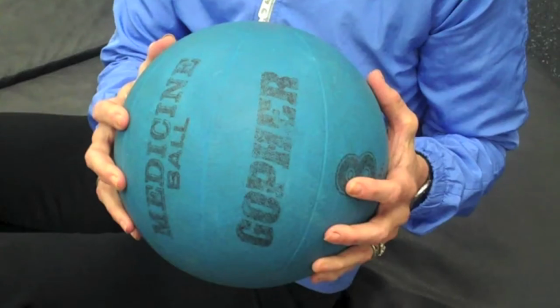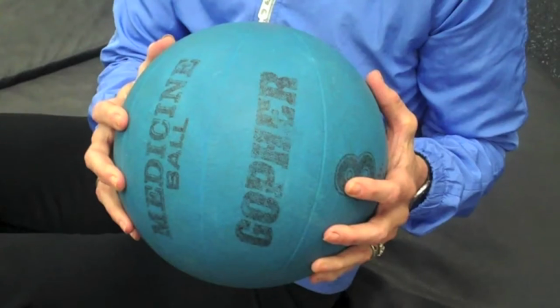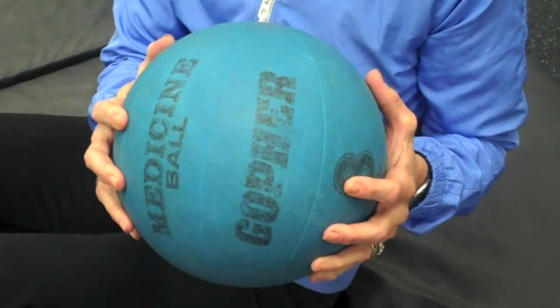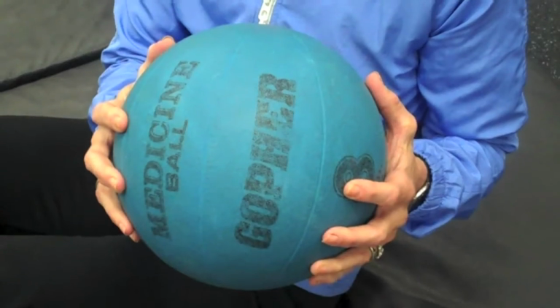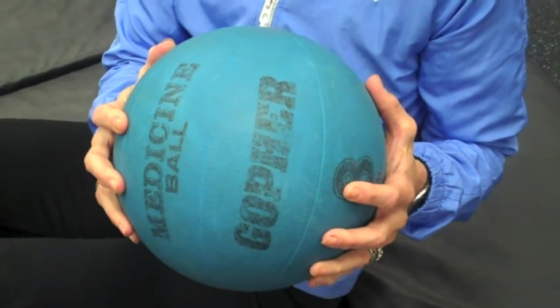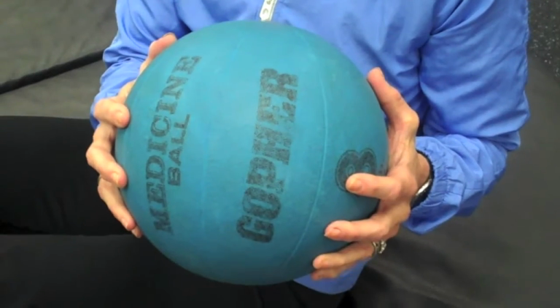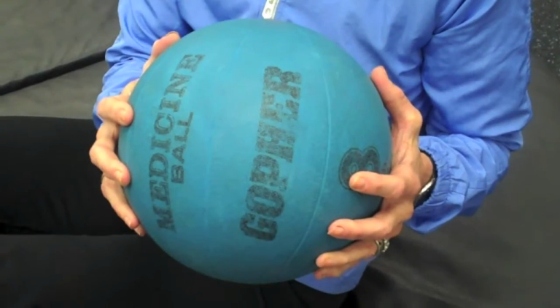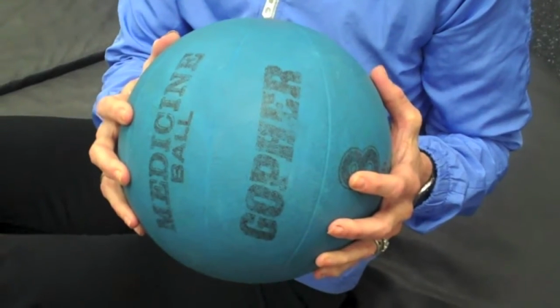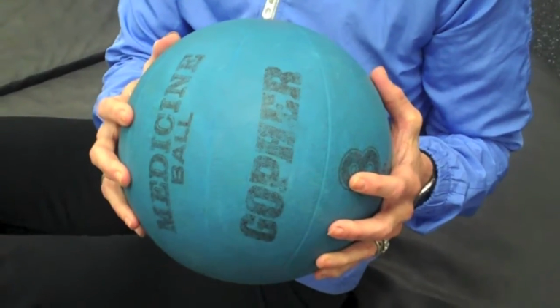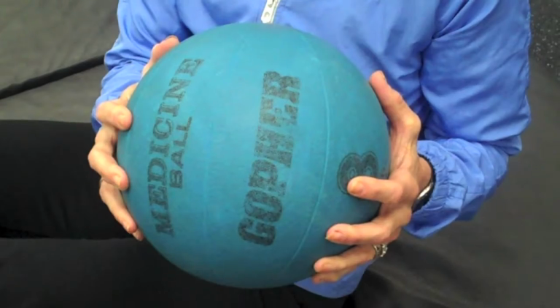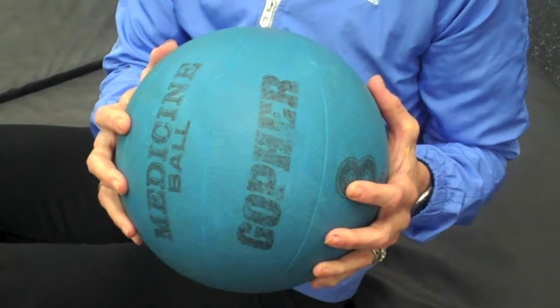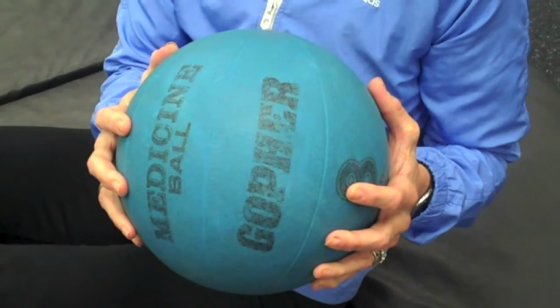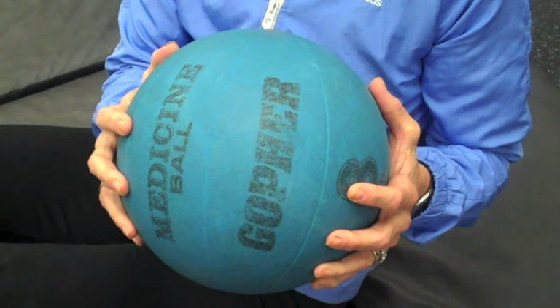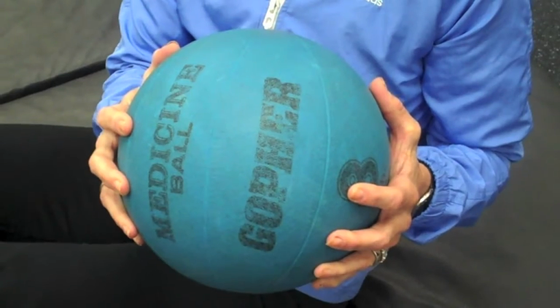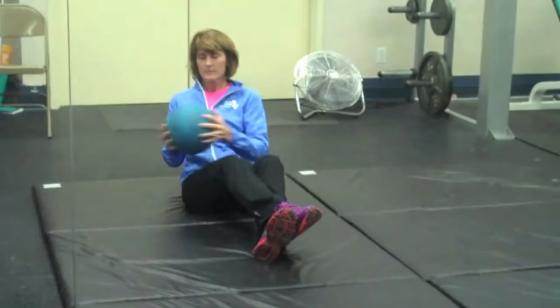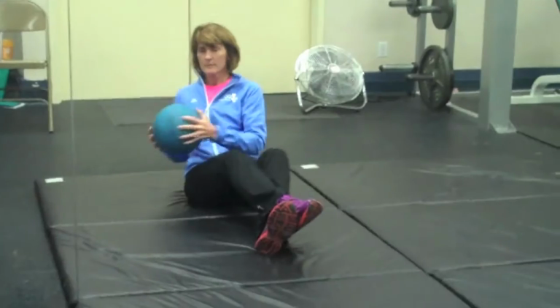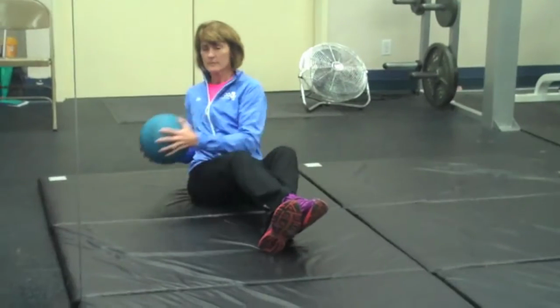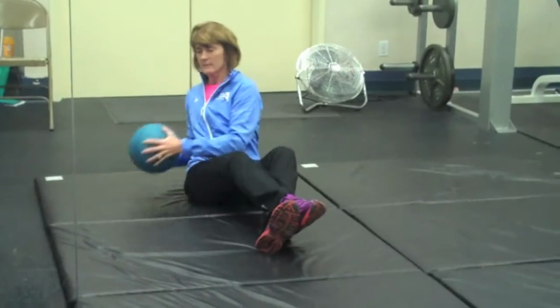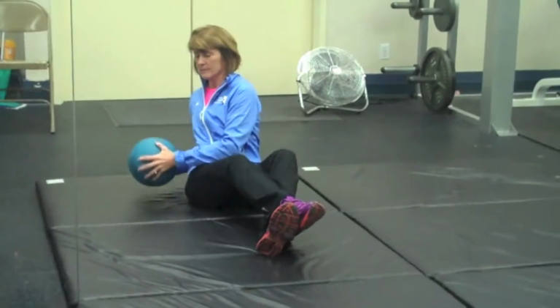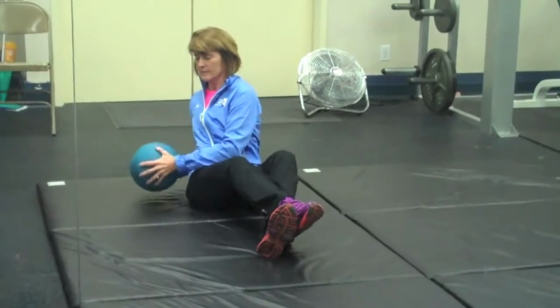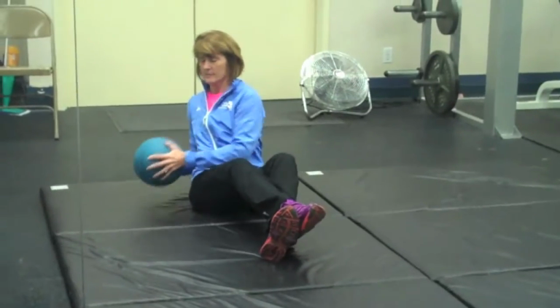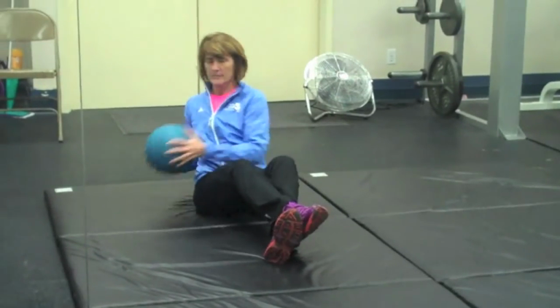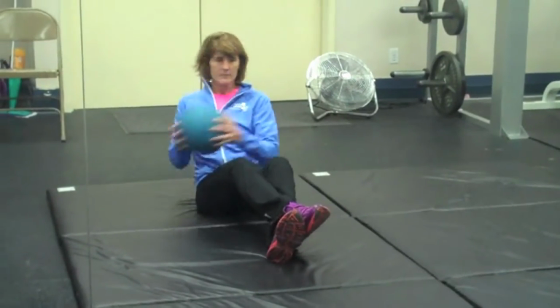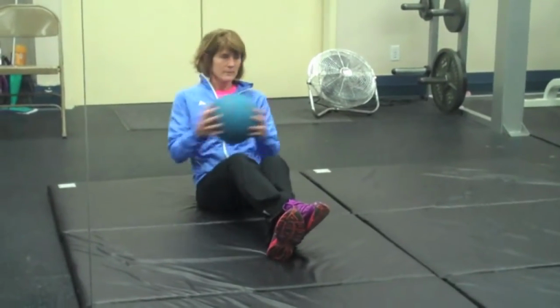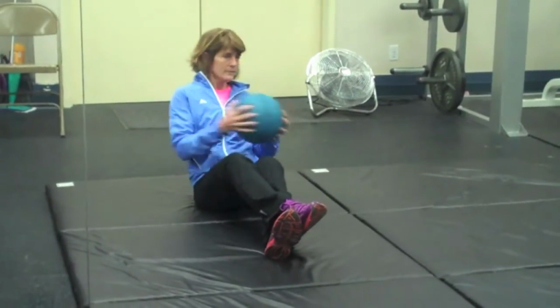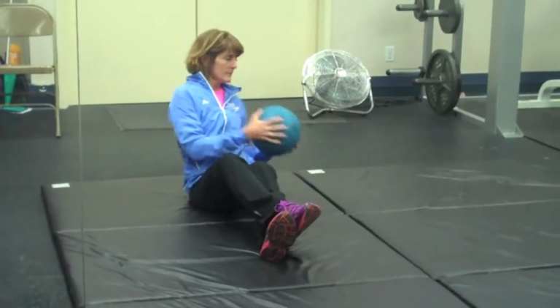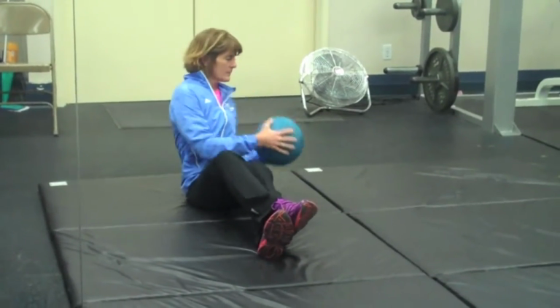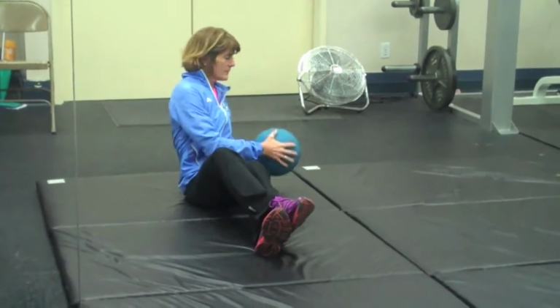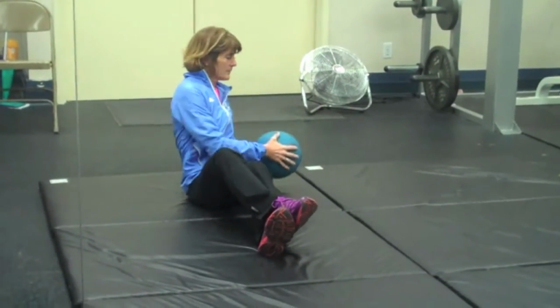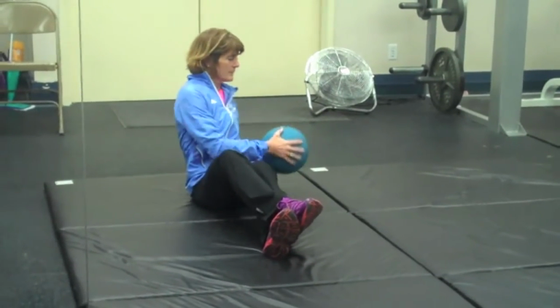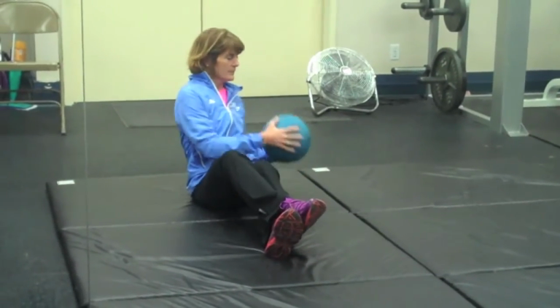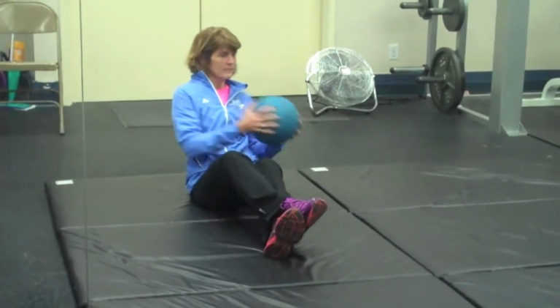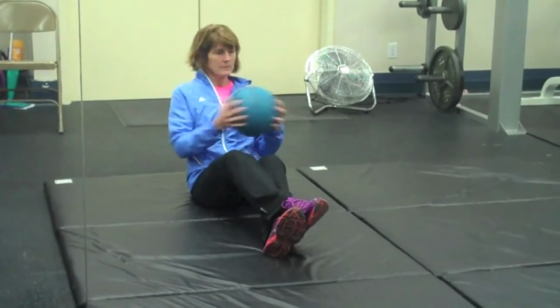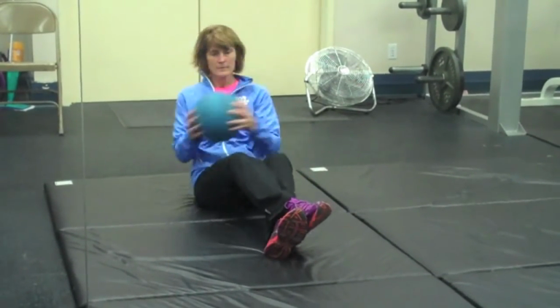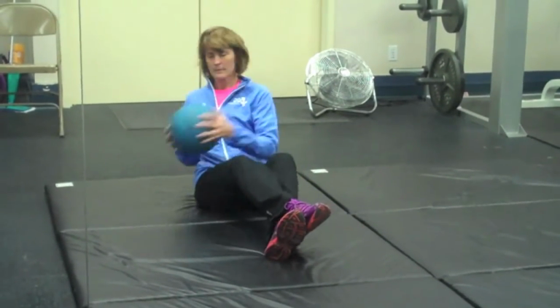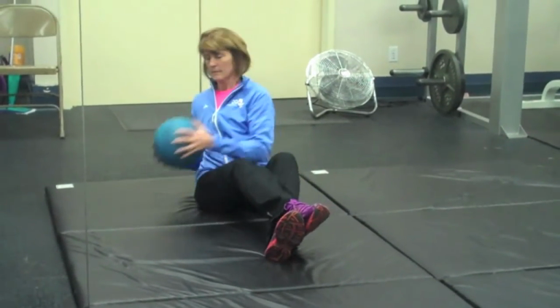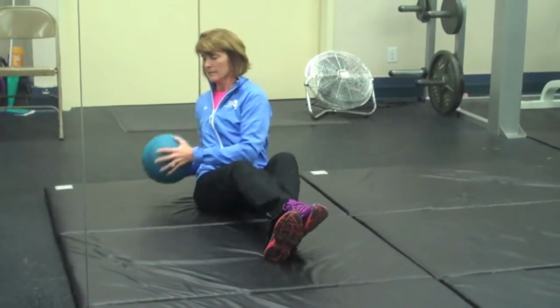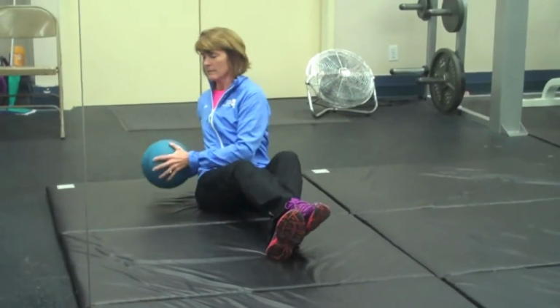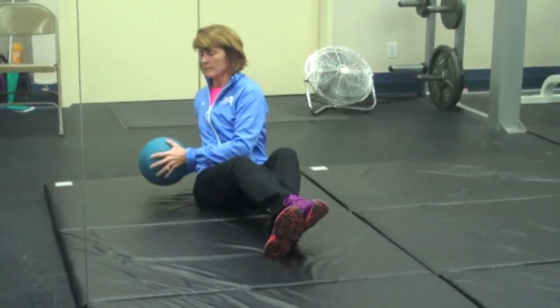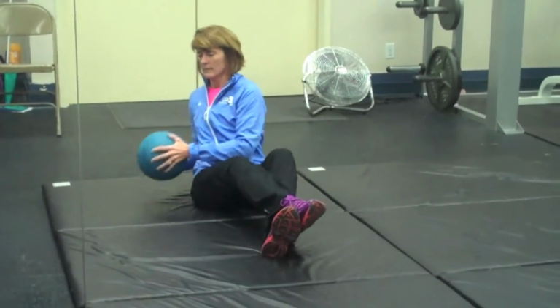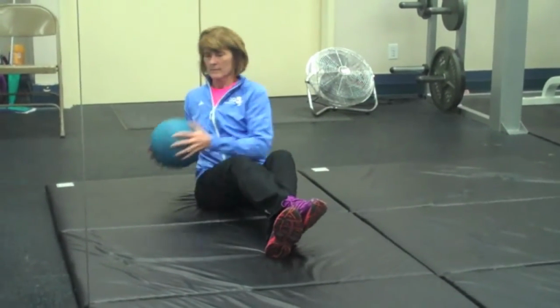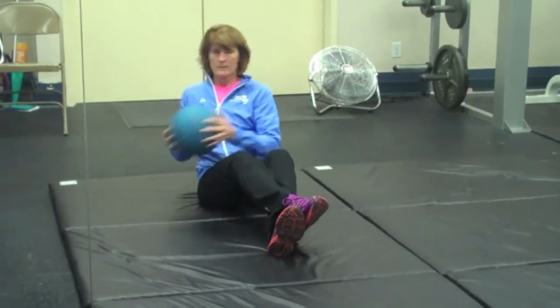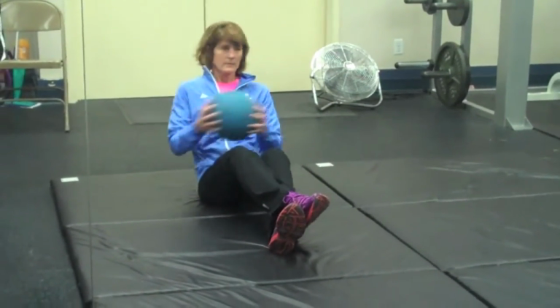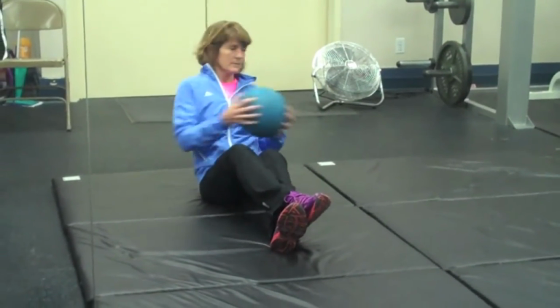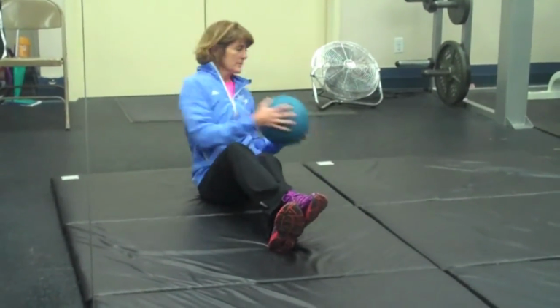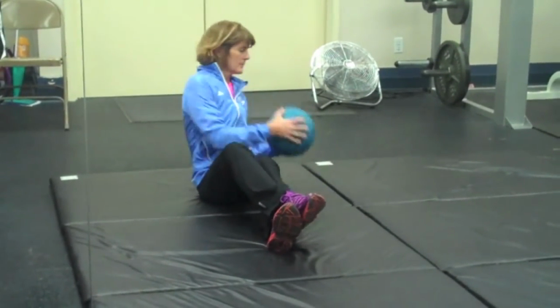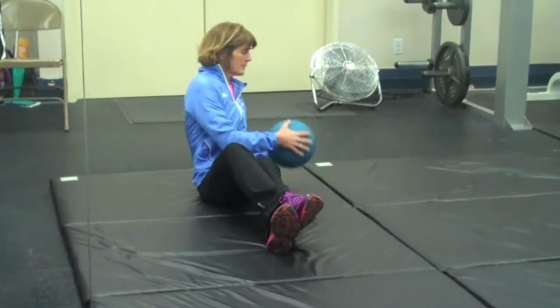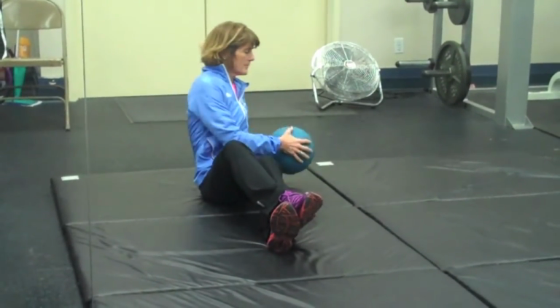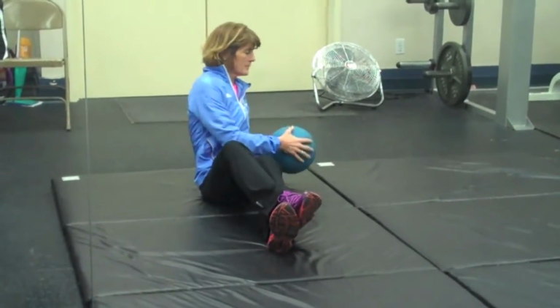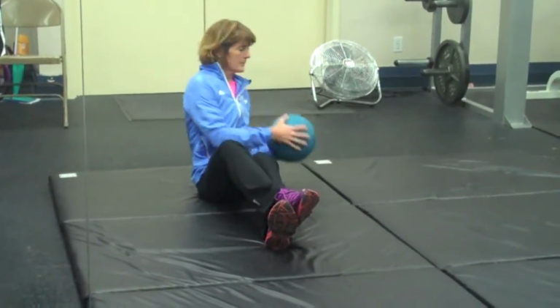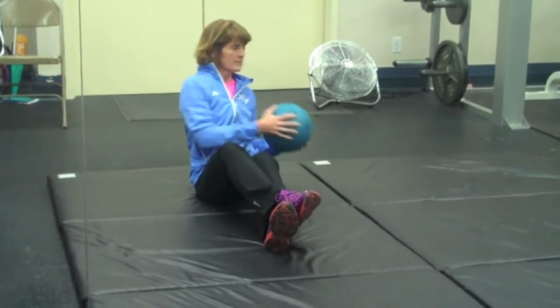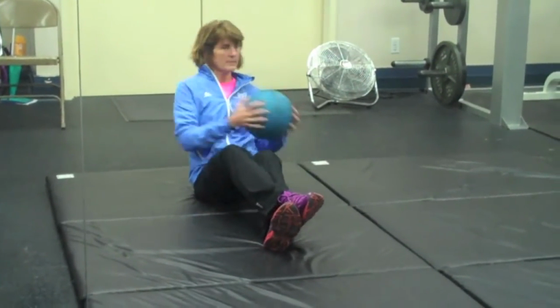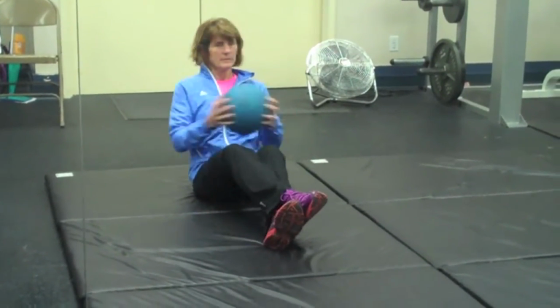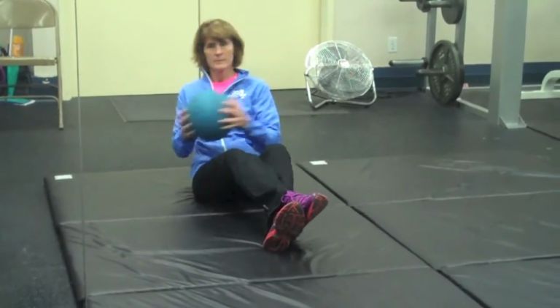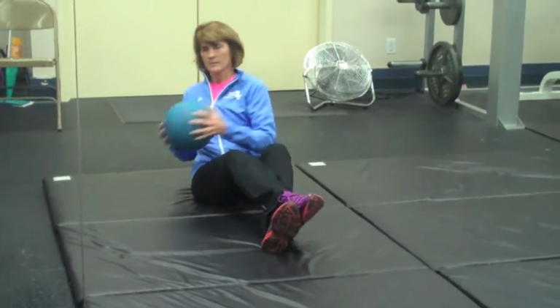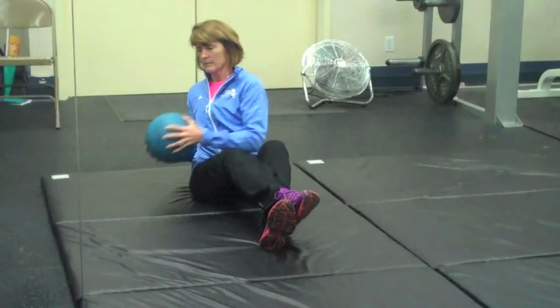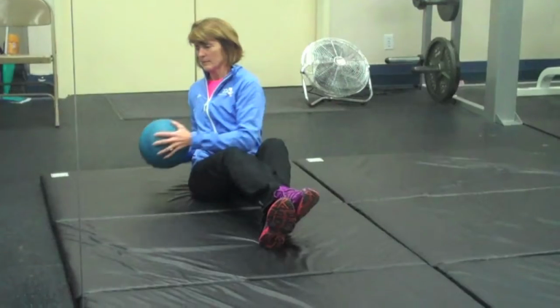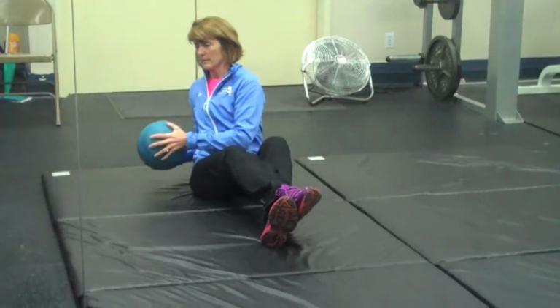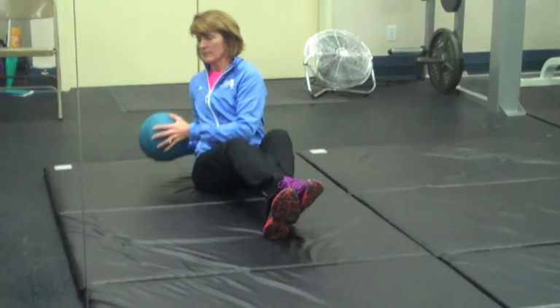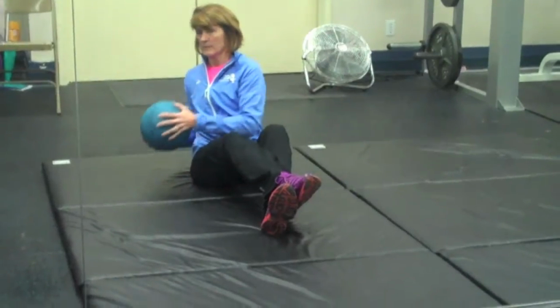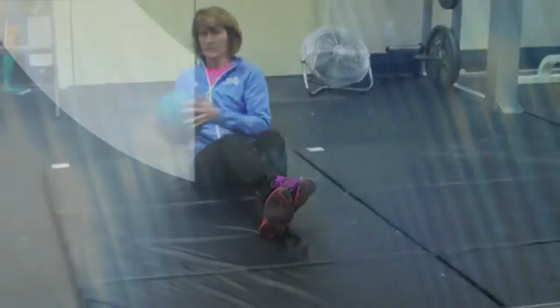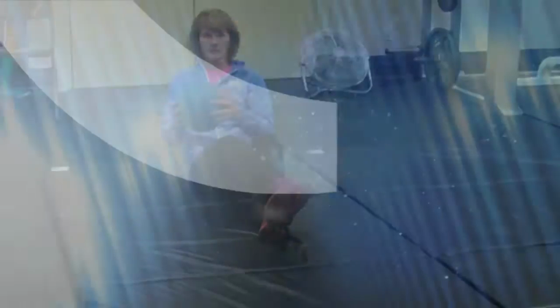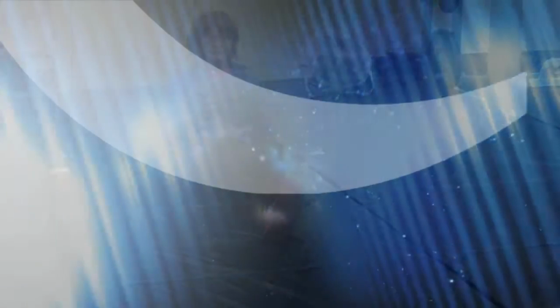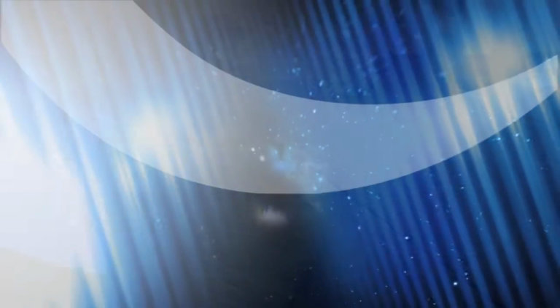When doing abdominals with a medicine ball, pull your abdominals in and twist side to side. You are working your obliques, your waistline.